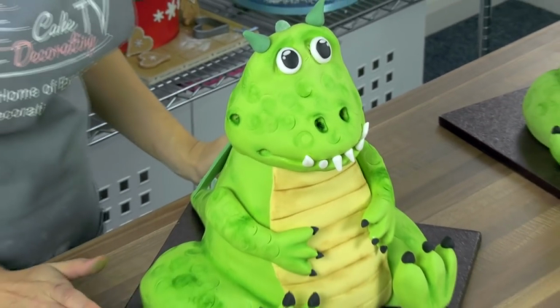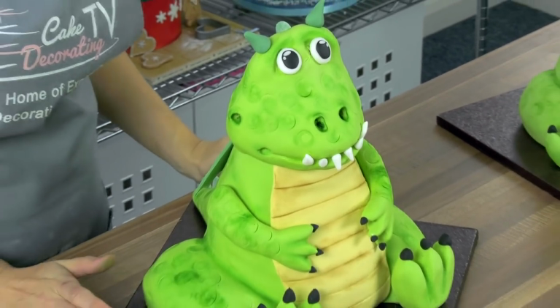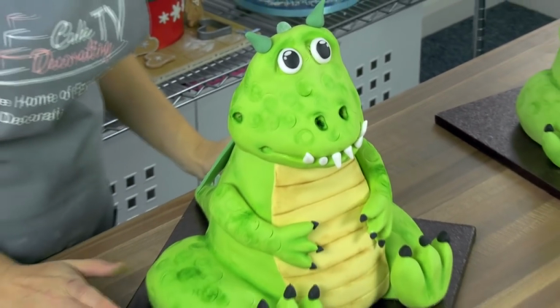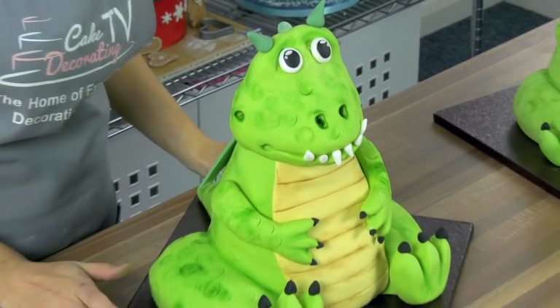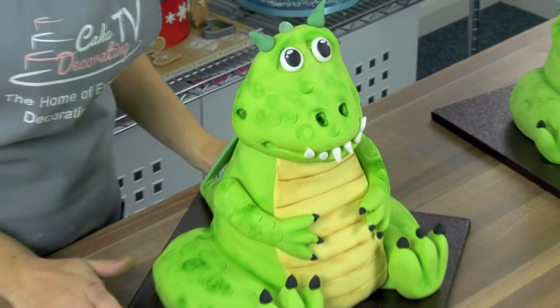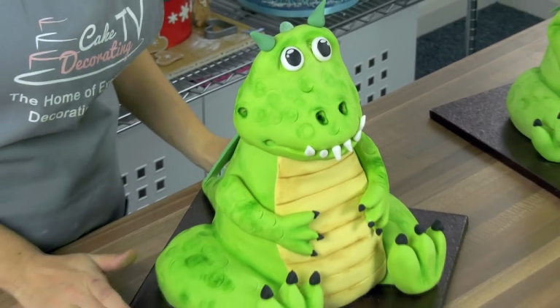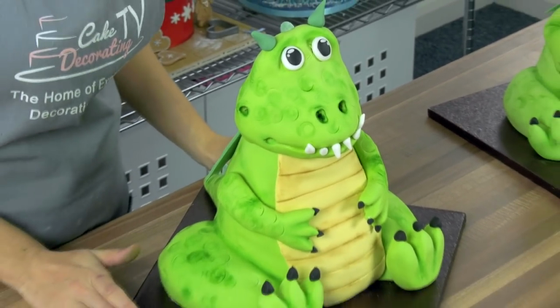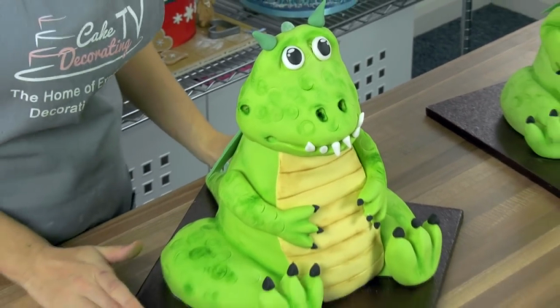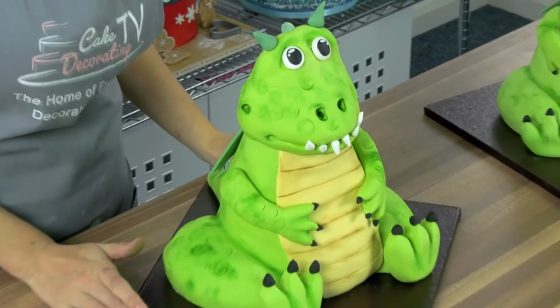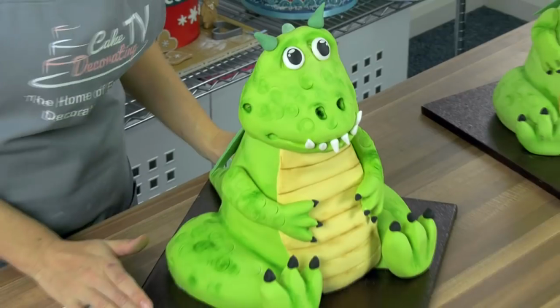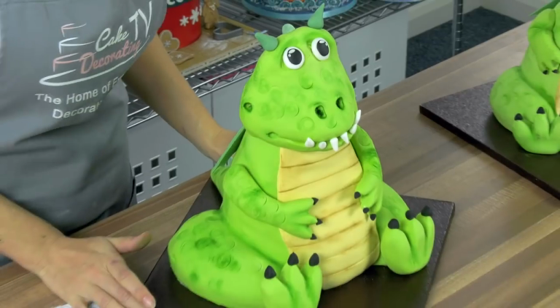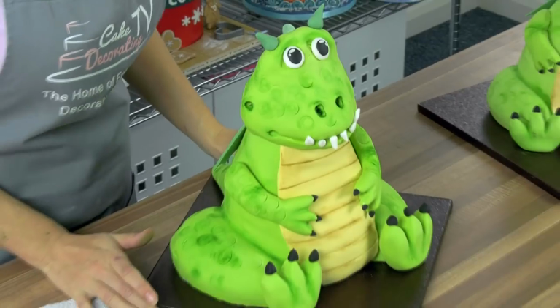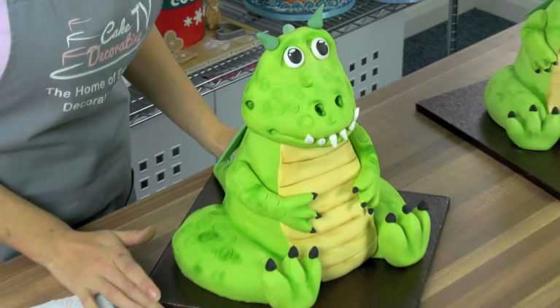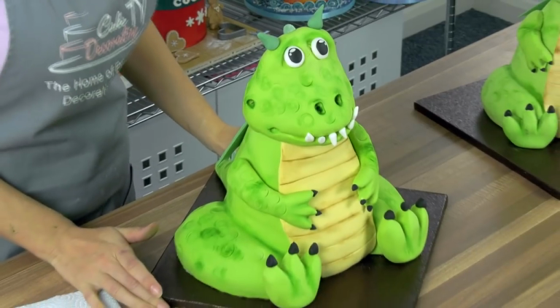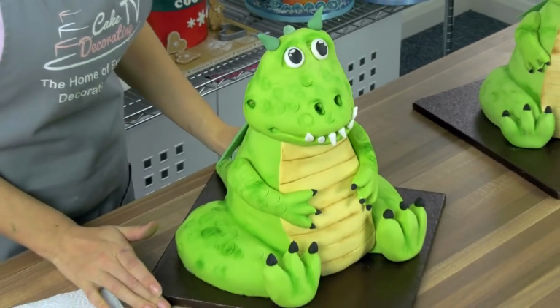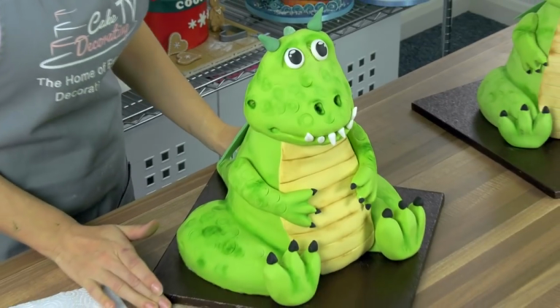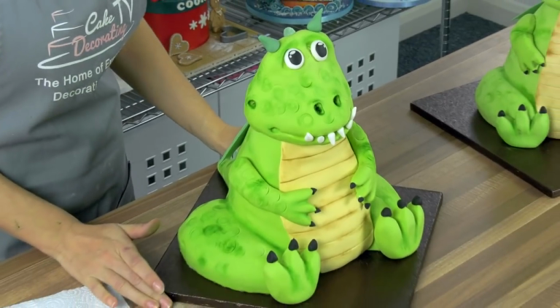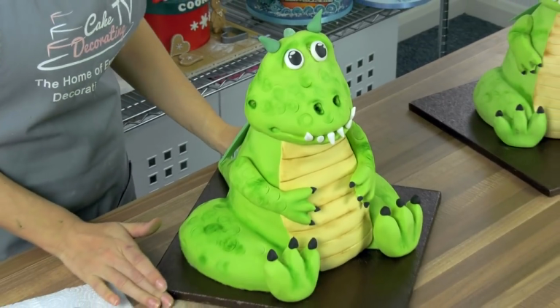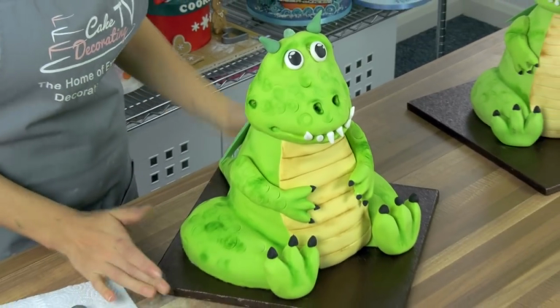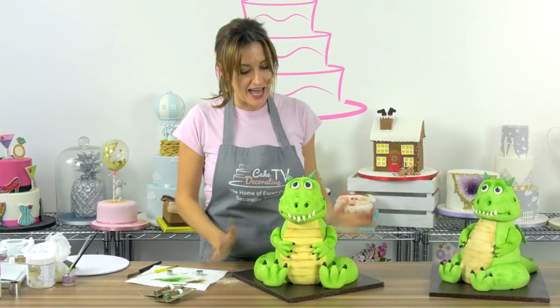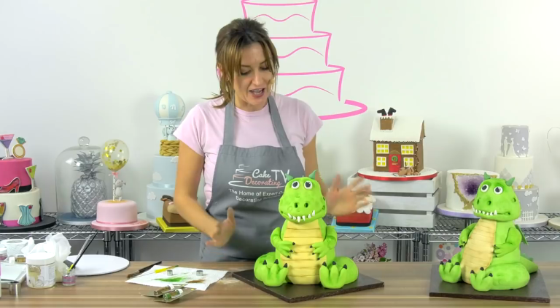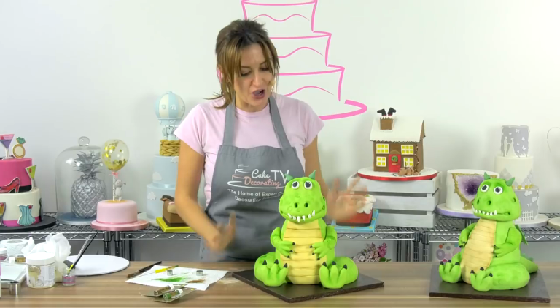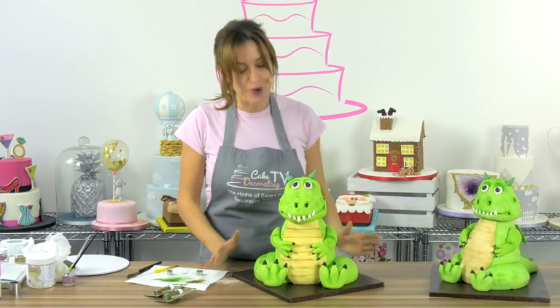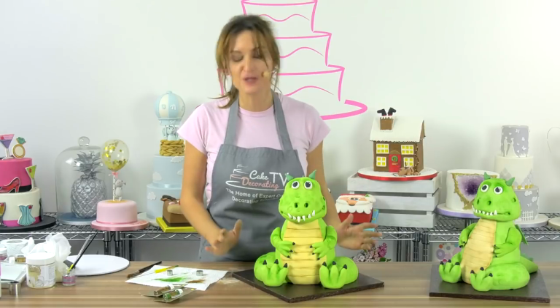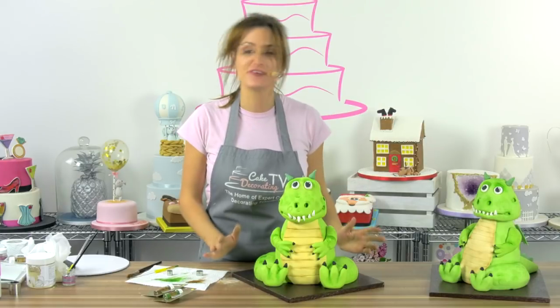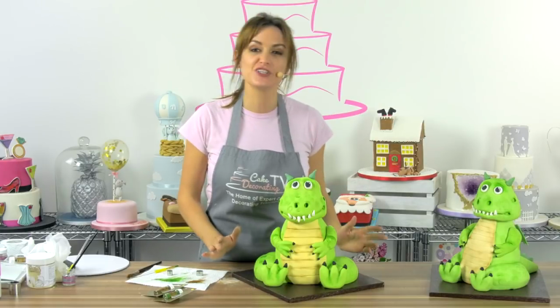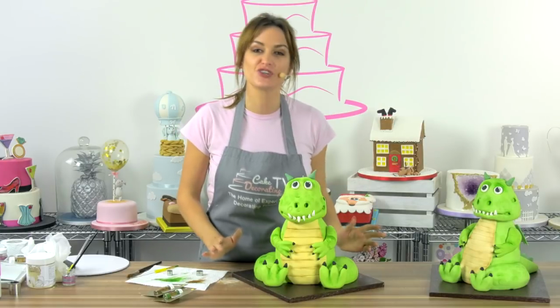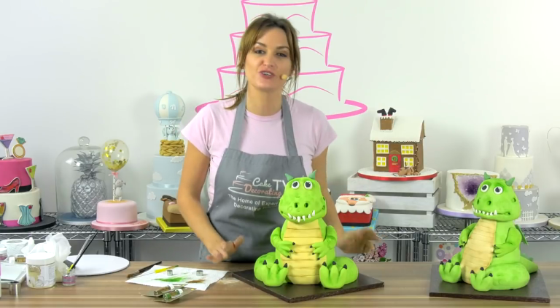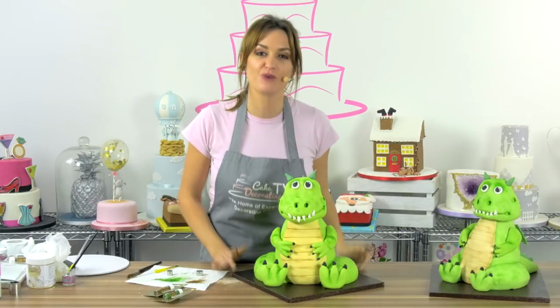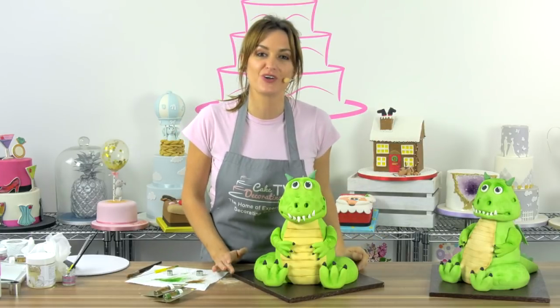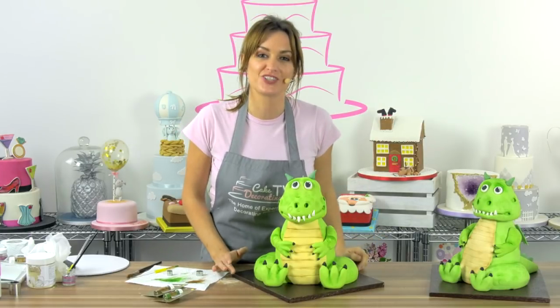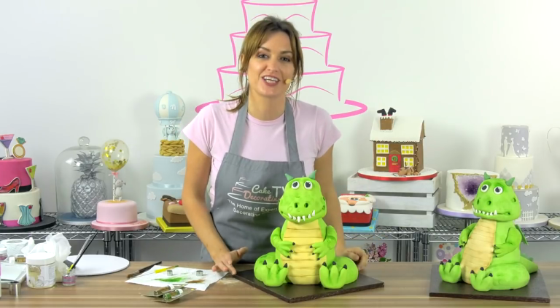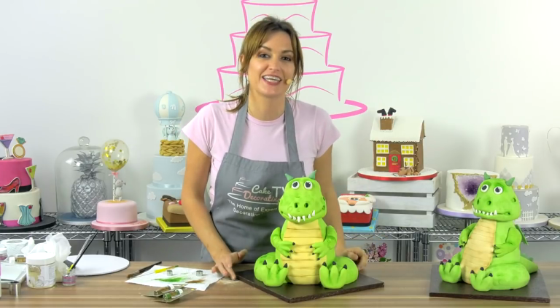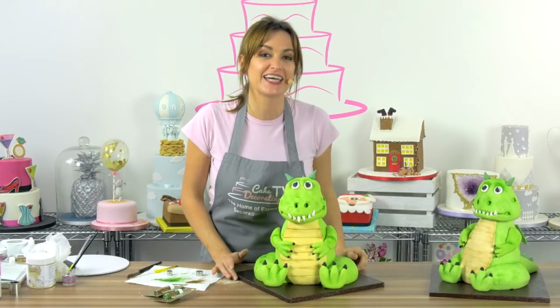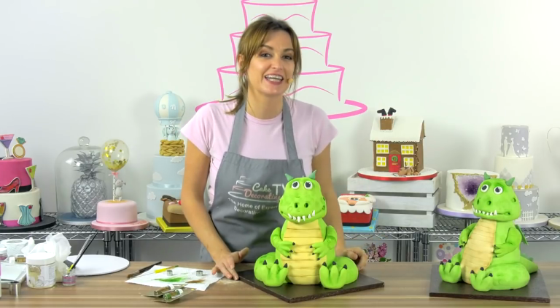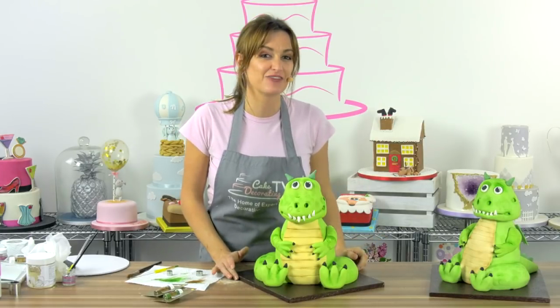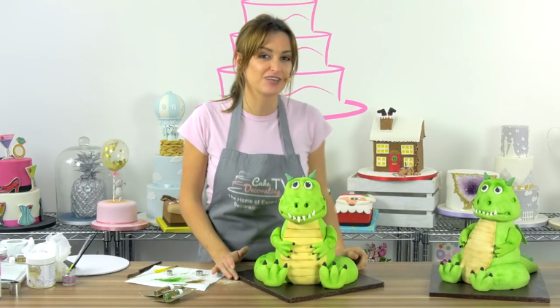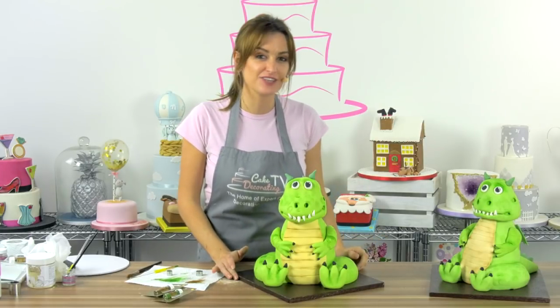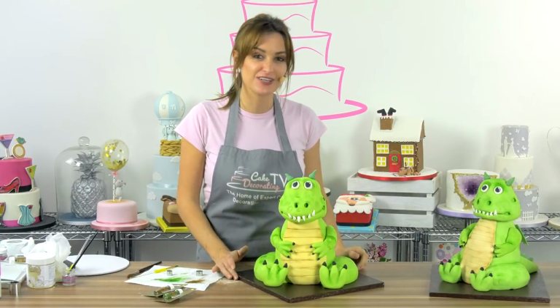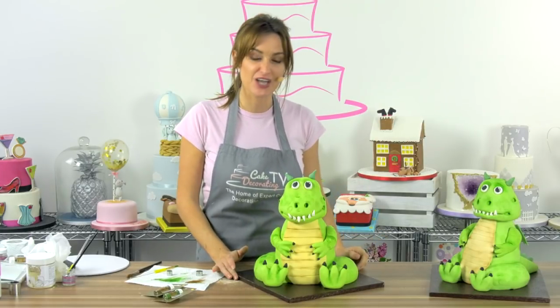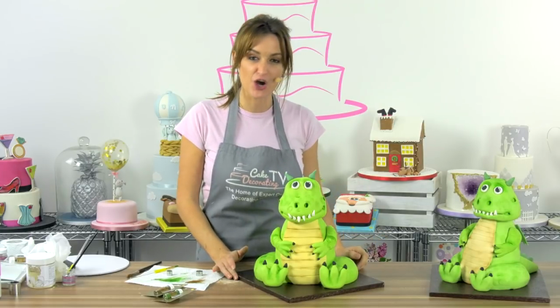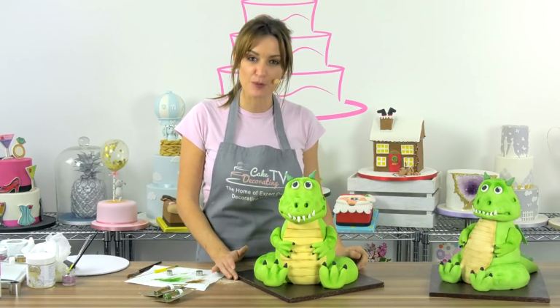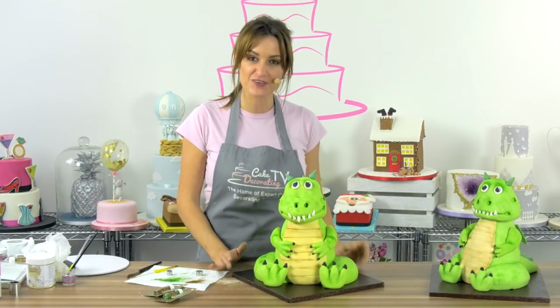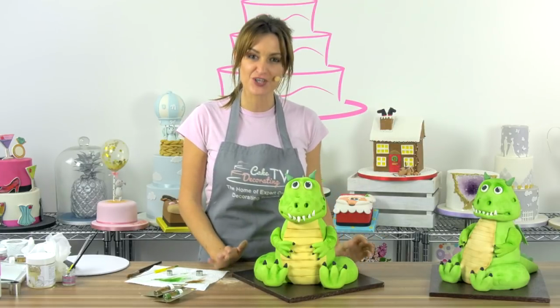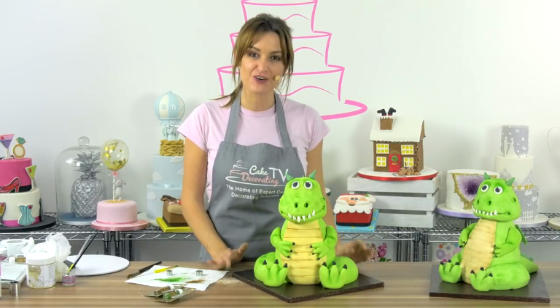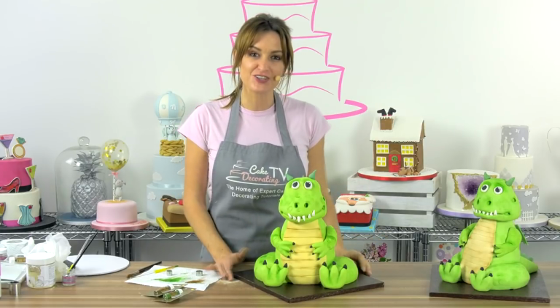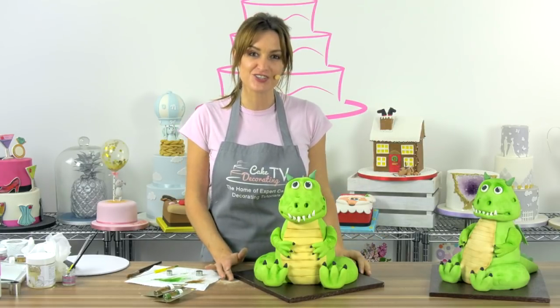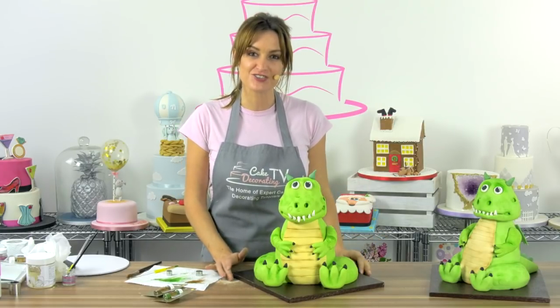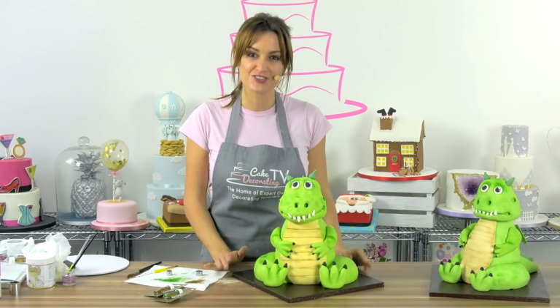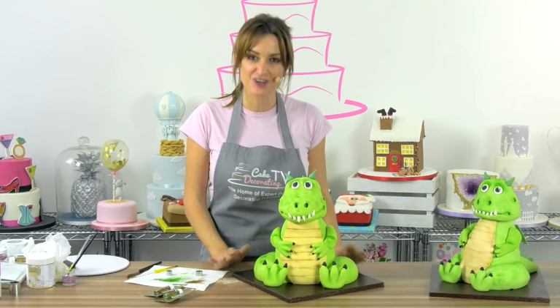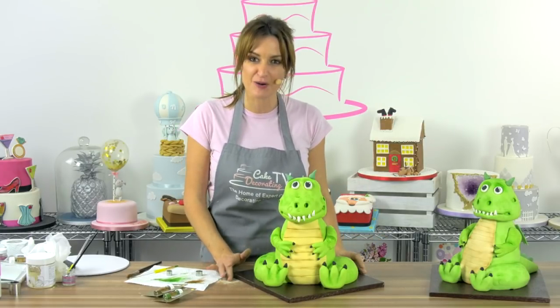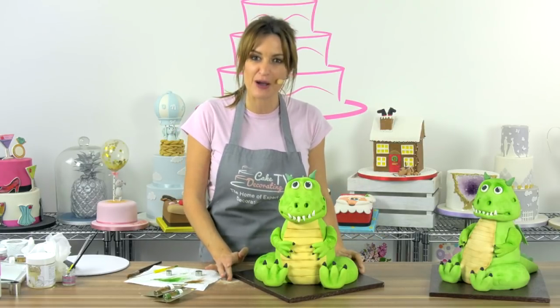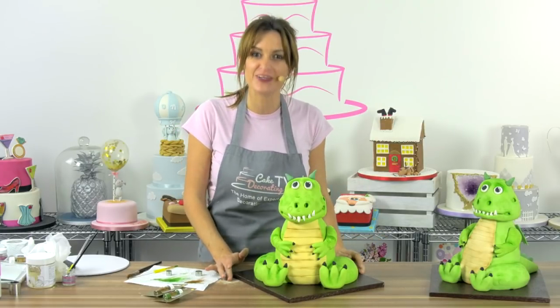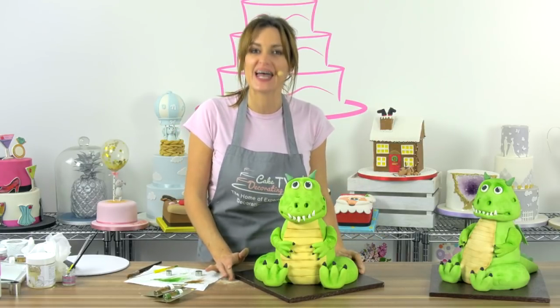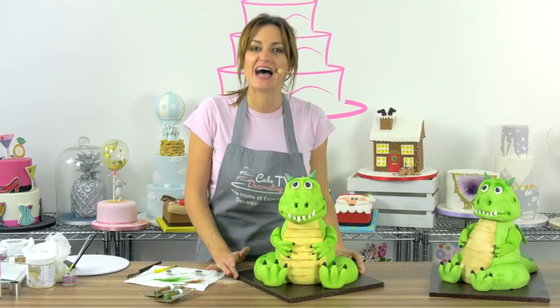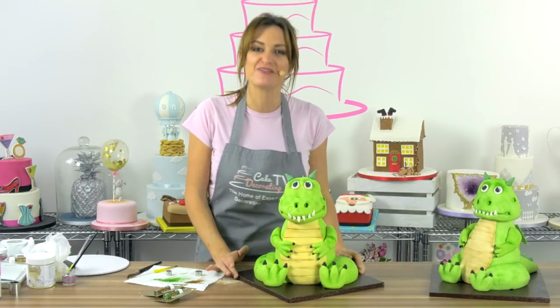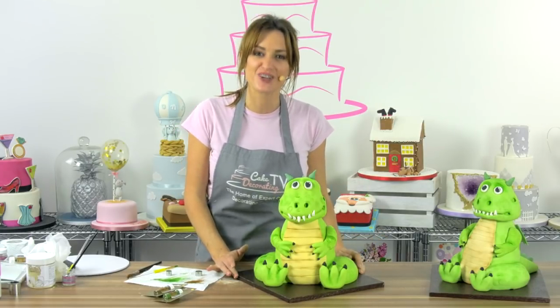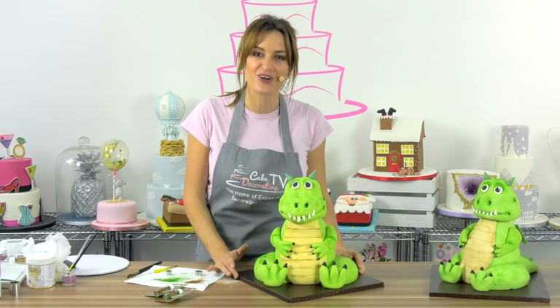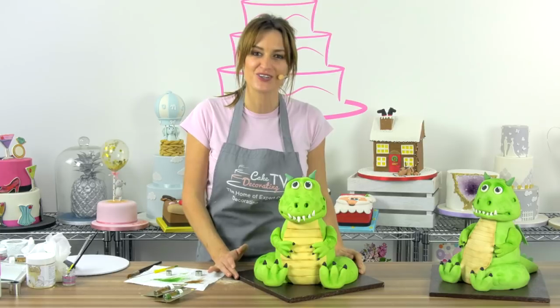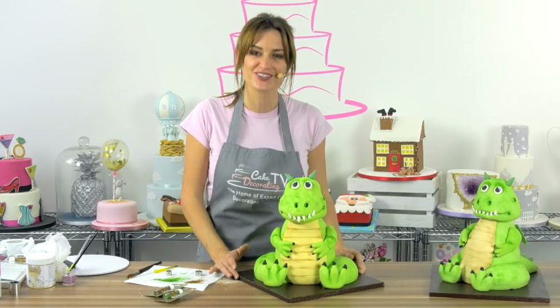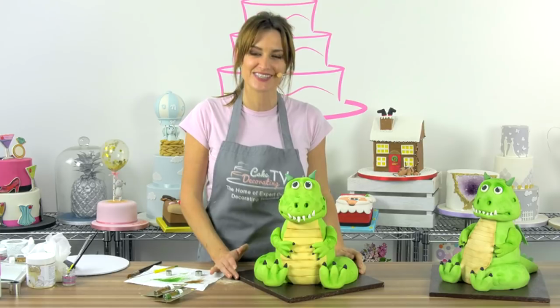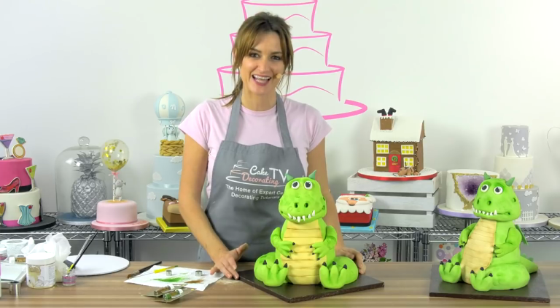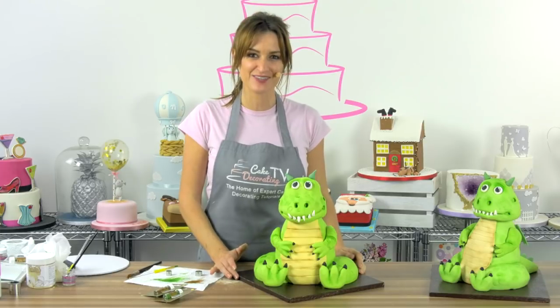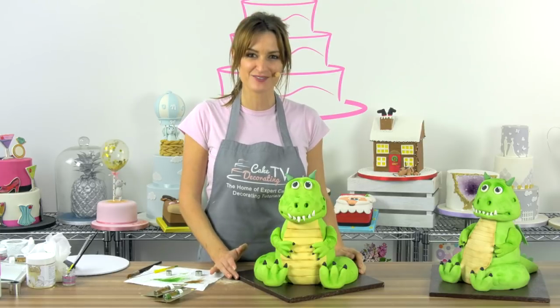And there we go — that is Graham the Dragon finished! I think you'll agree he looks really really cute. I hope you've enjoyed watching and I really hope I've encouraged you to go out and have a go yourself.